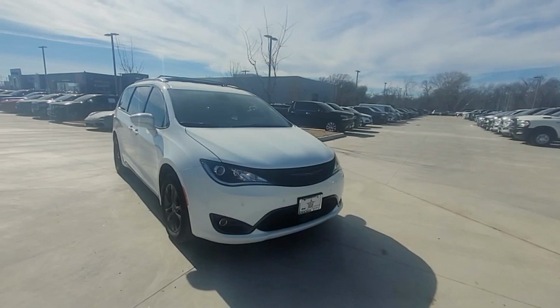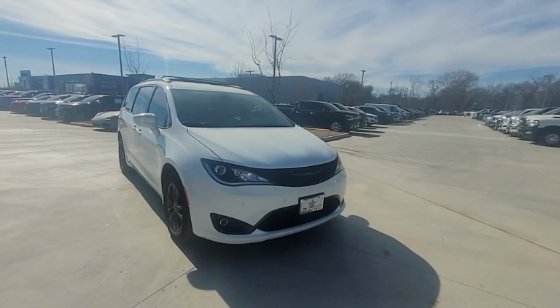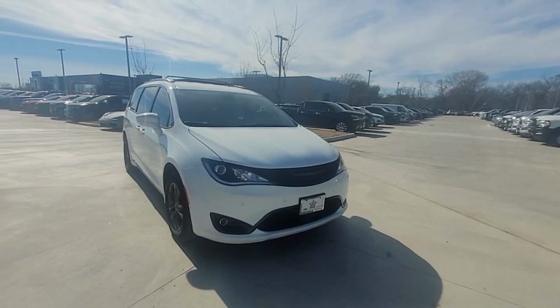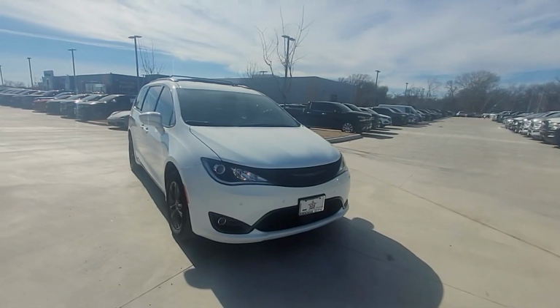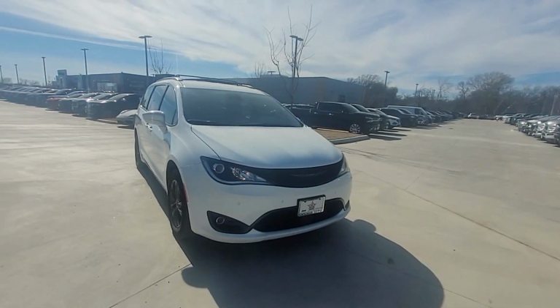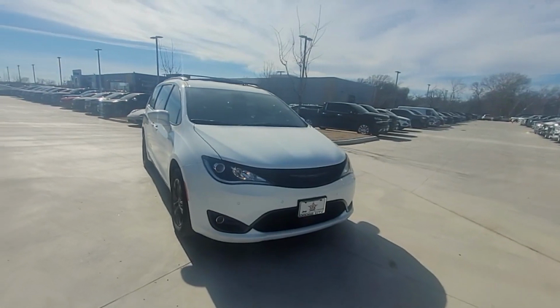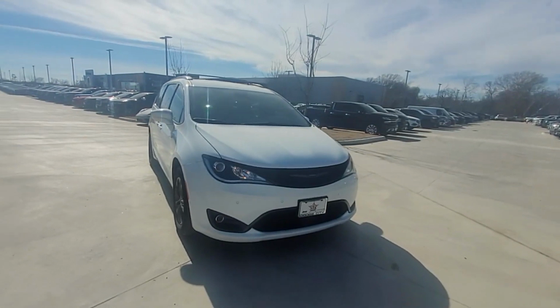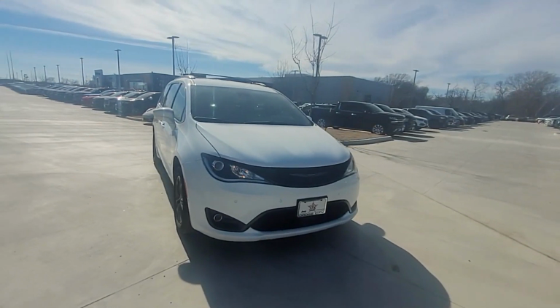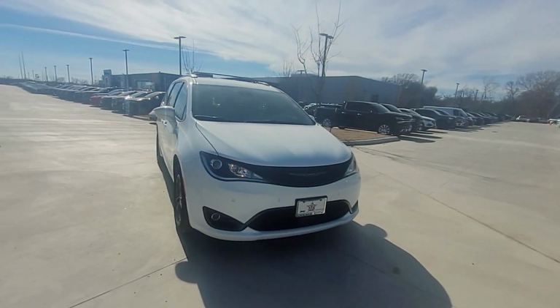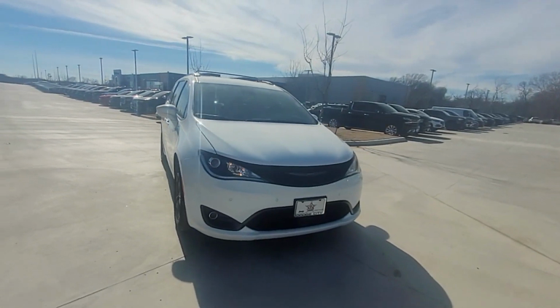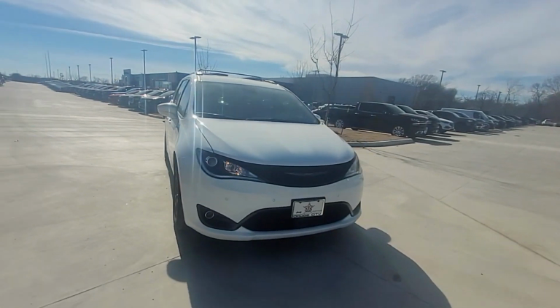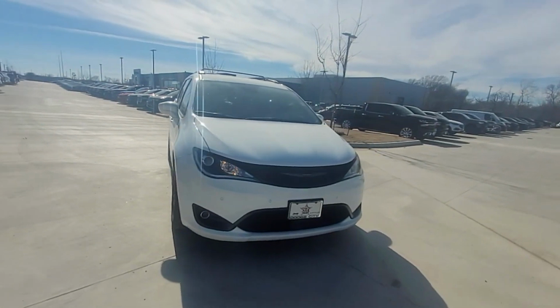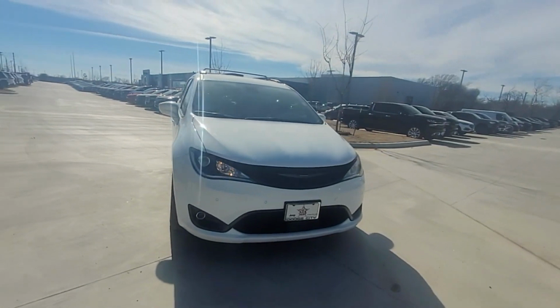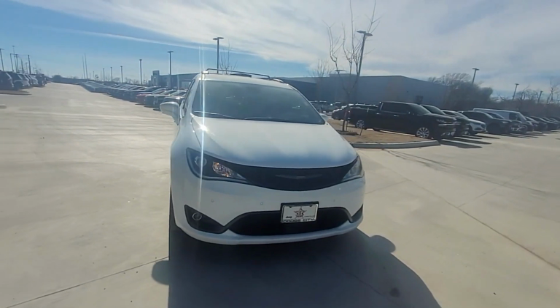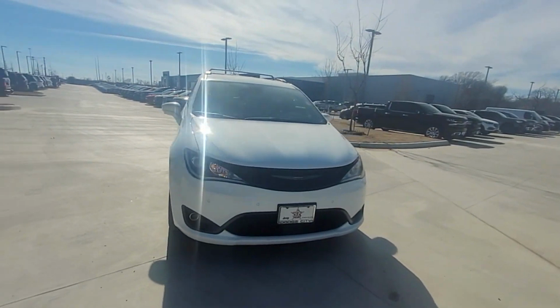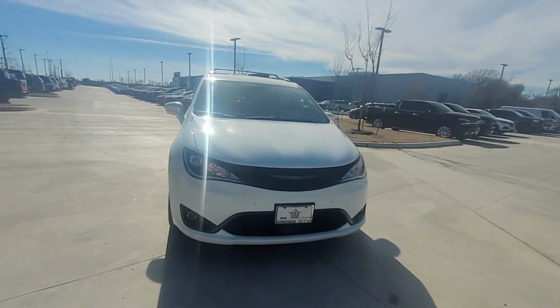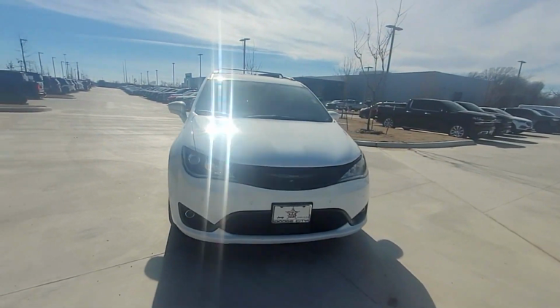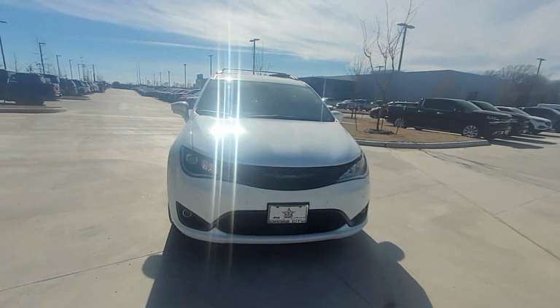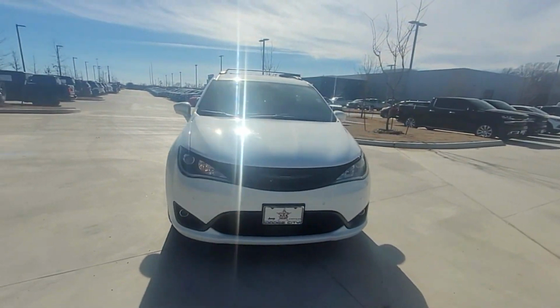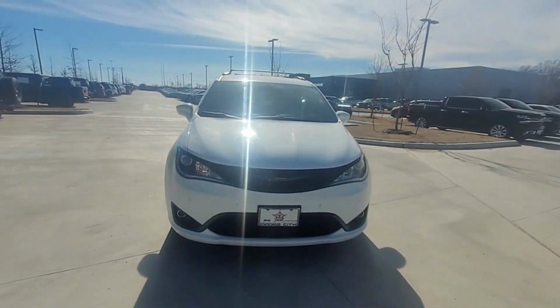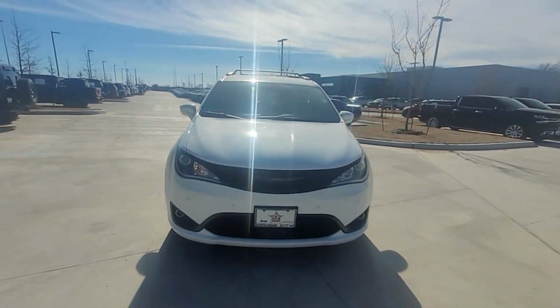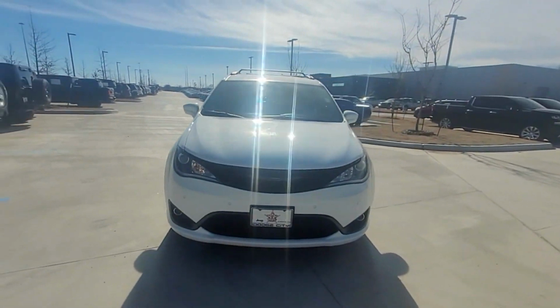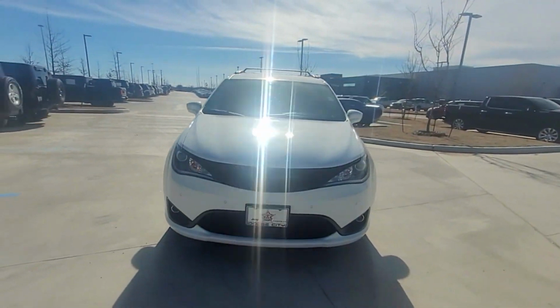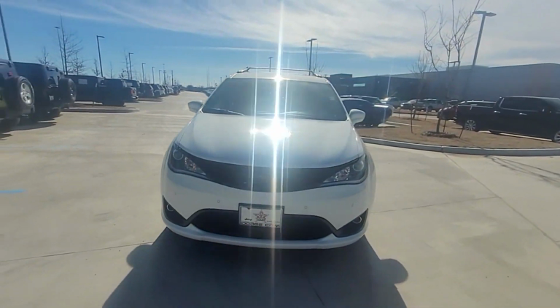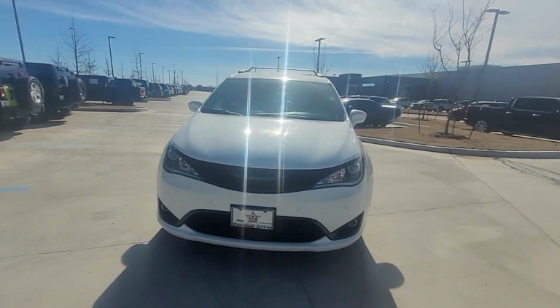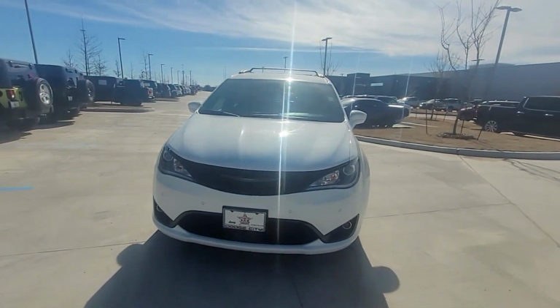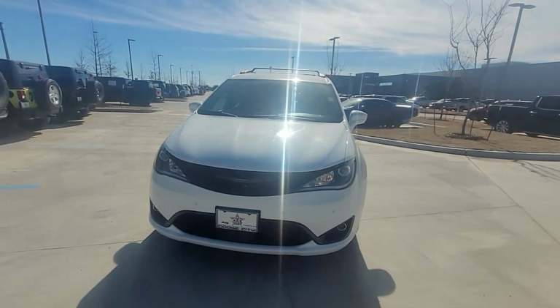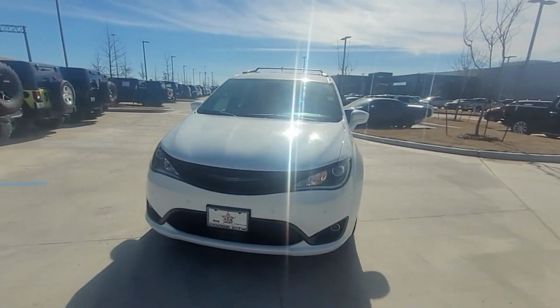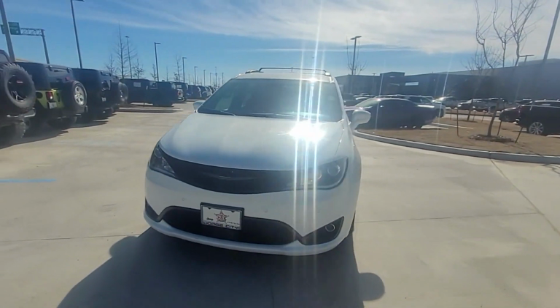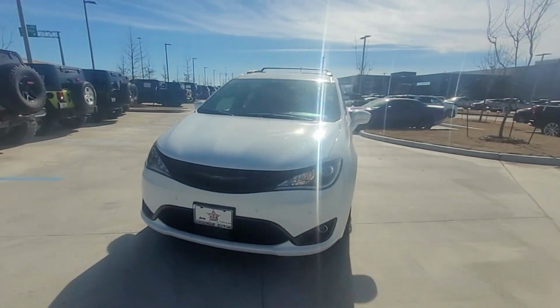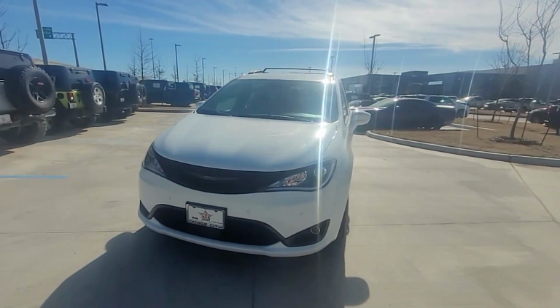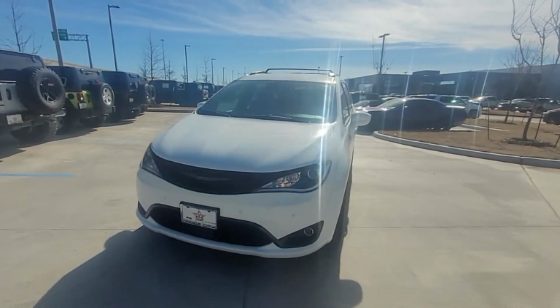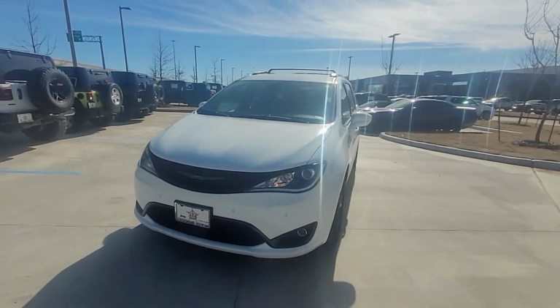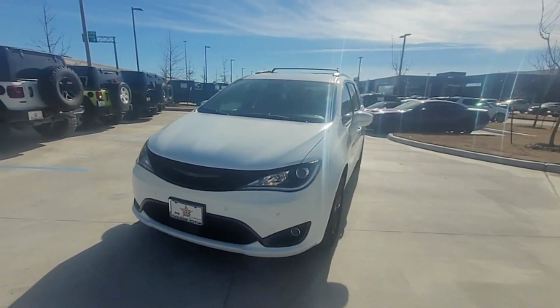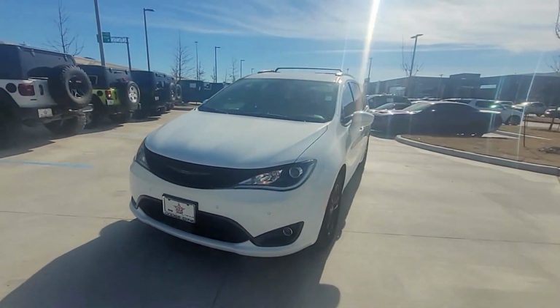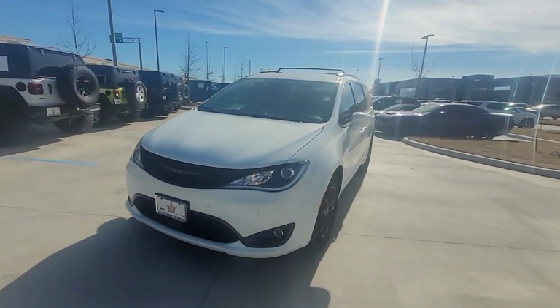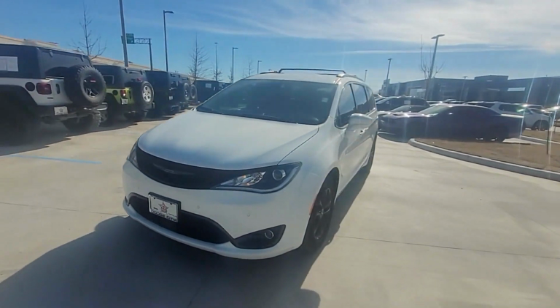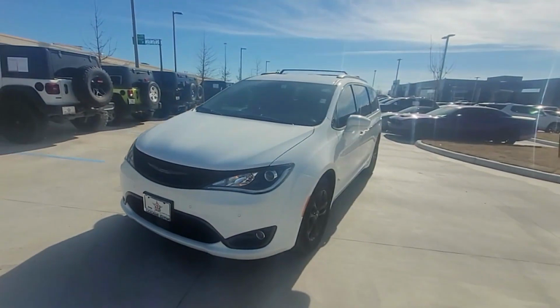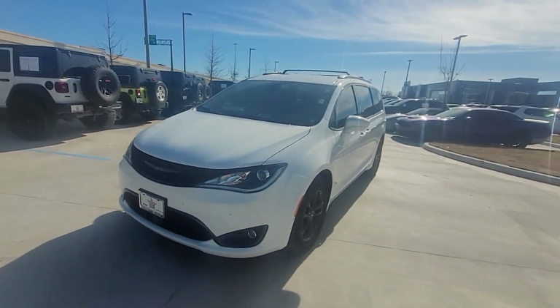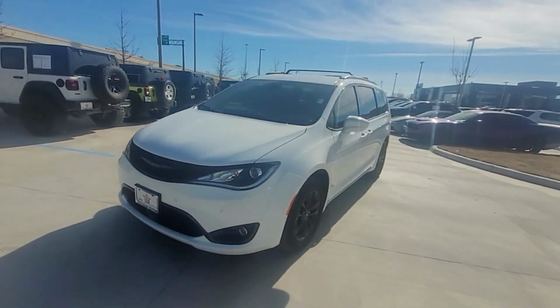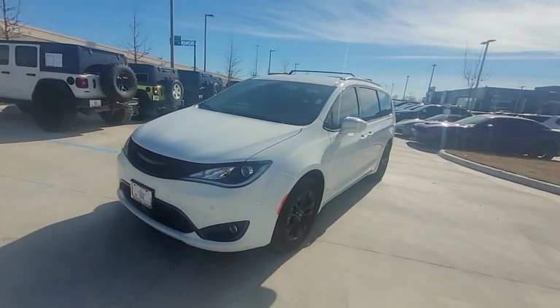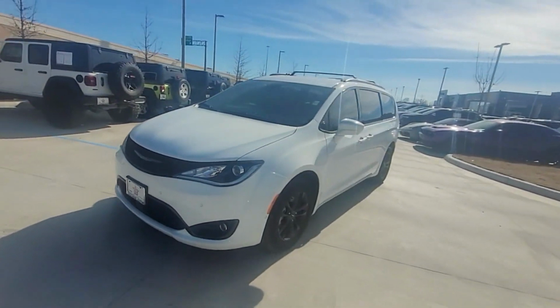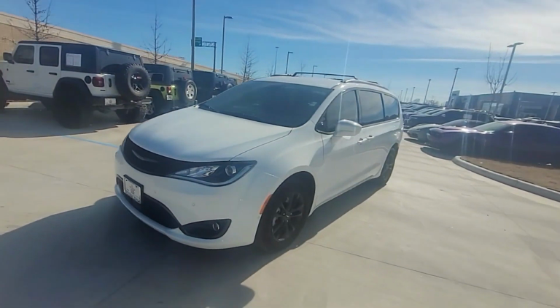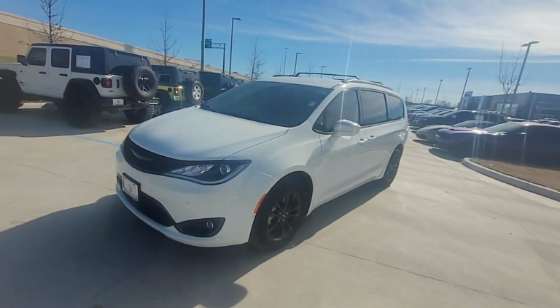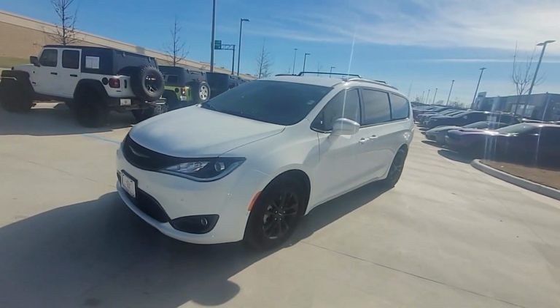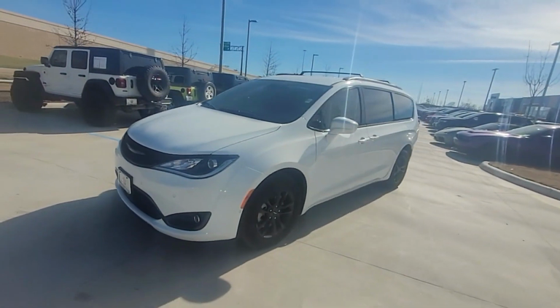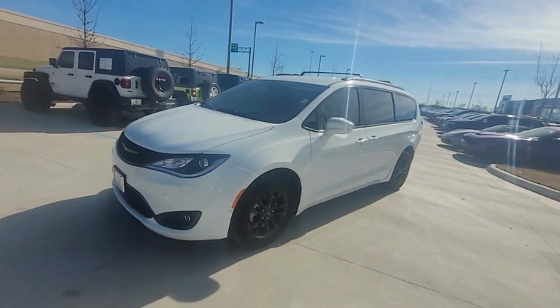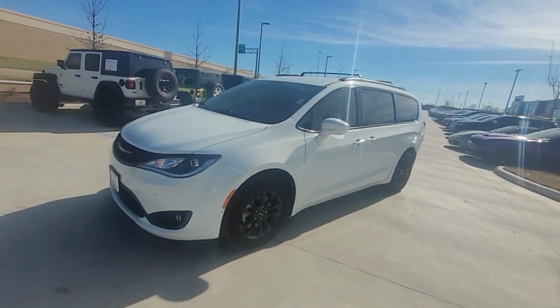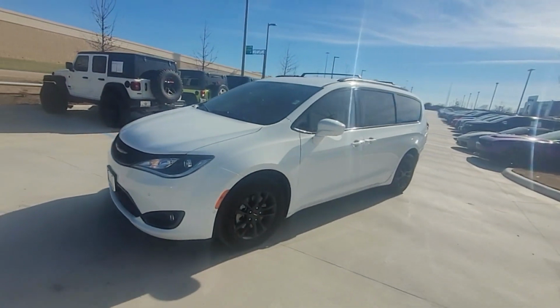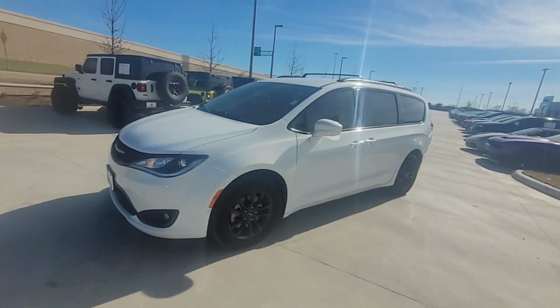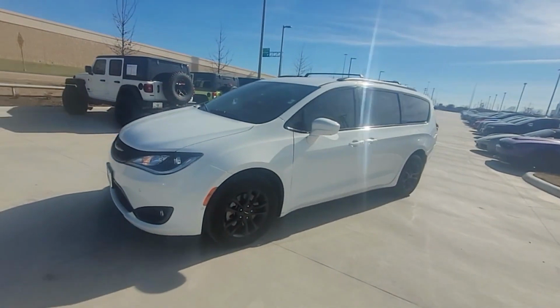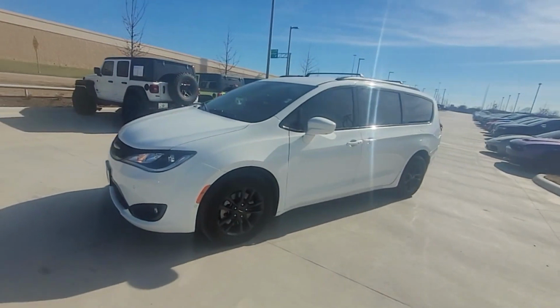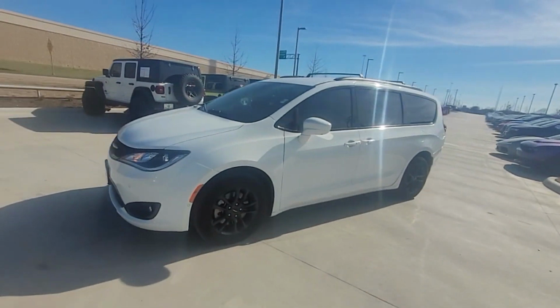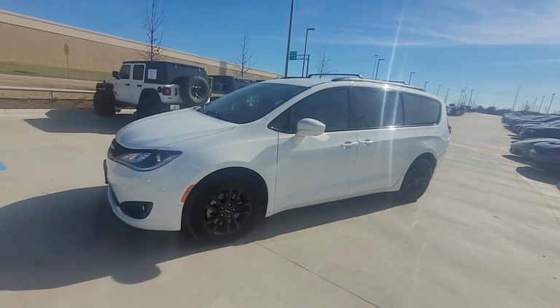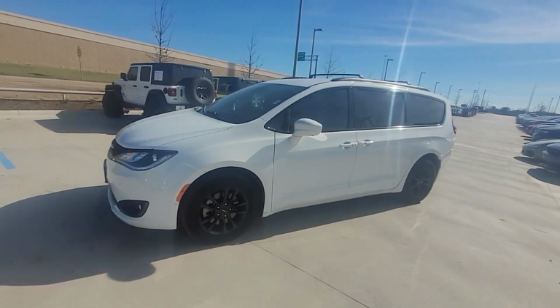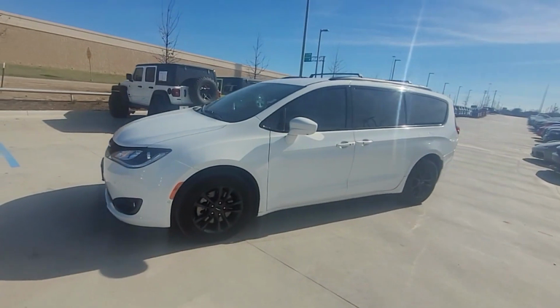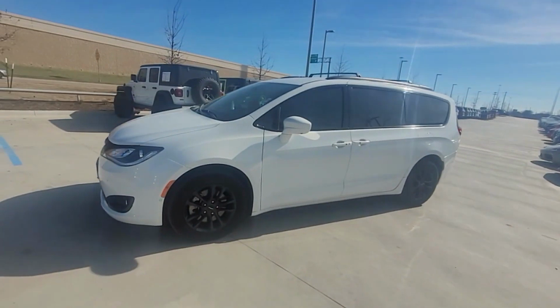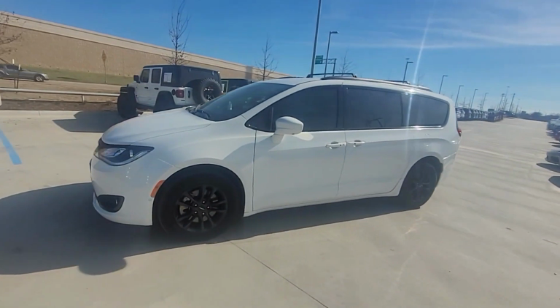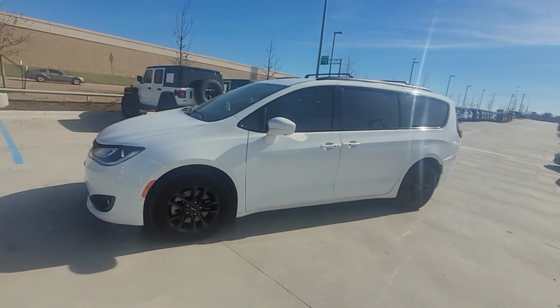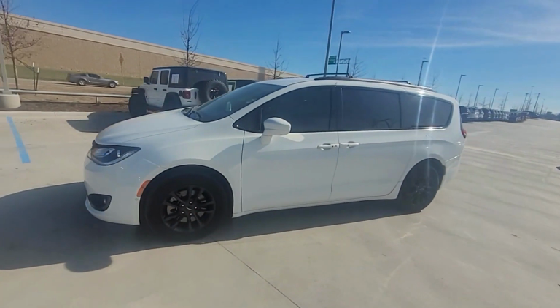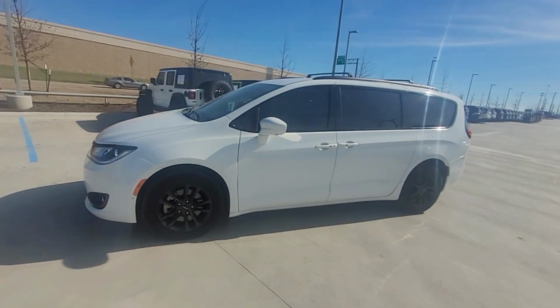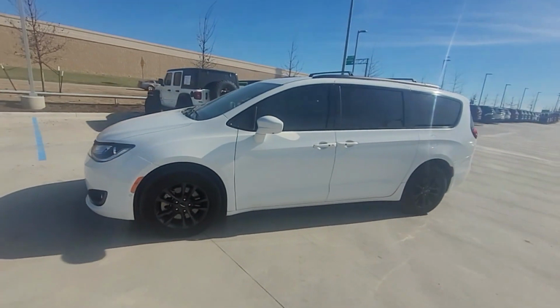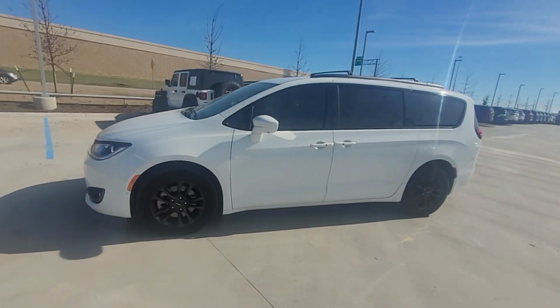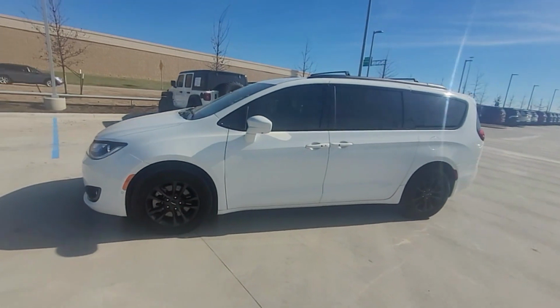2020 Chrysler Pacifica. This minivan delivers safety and comfort to its passengers.